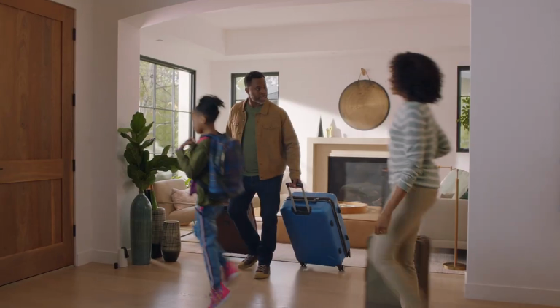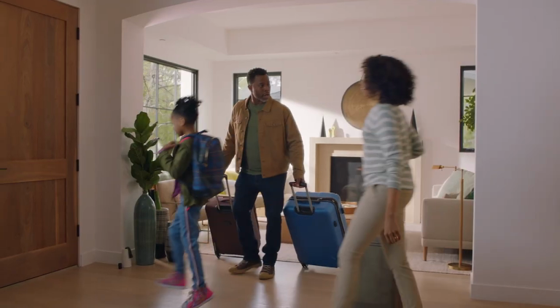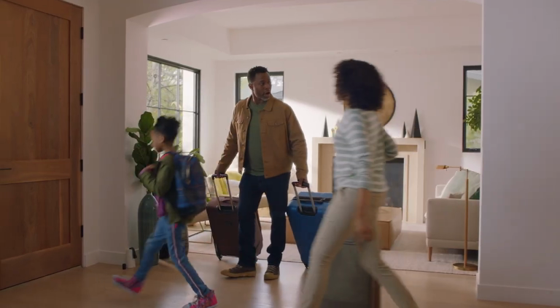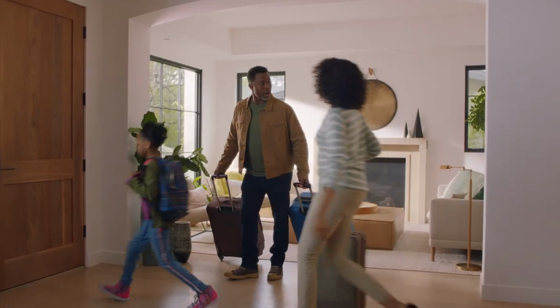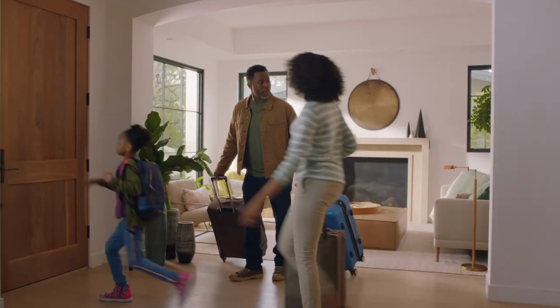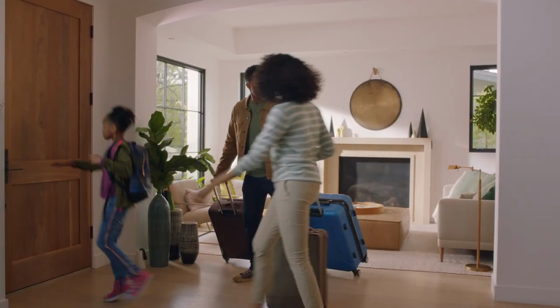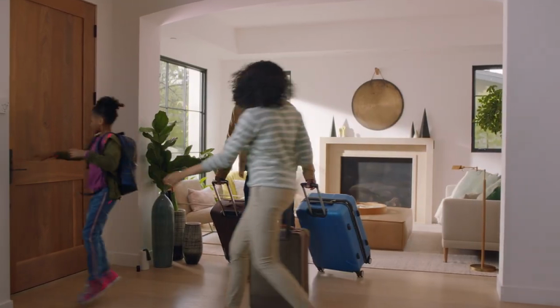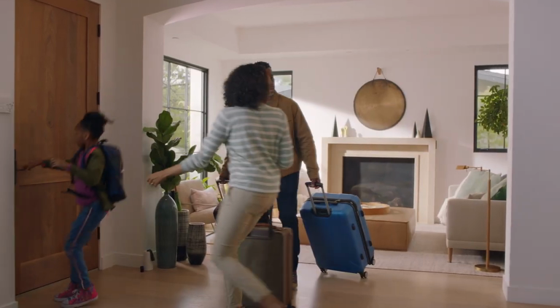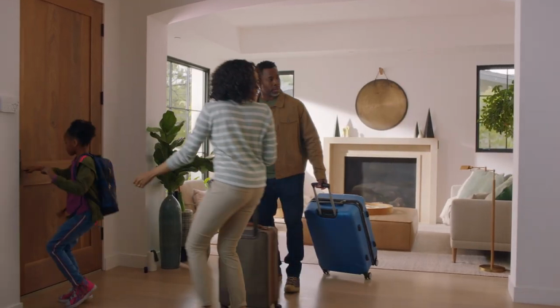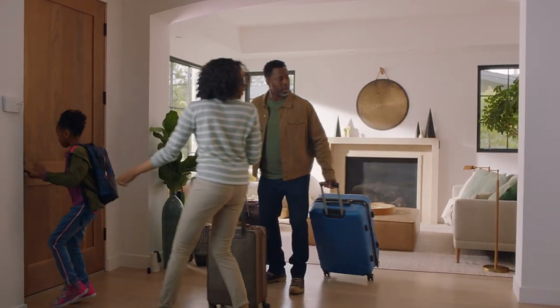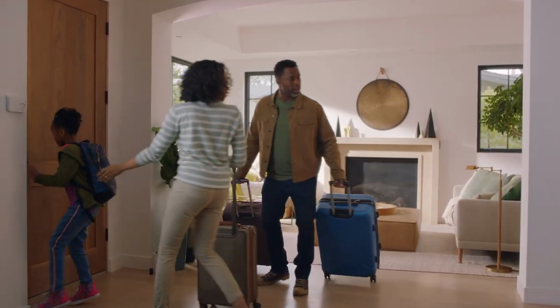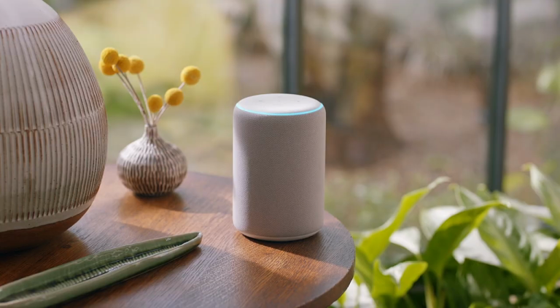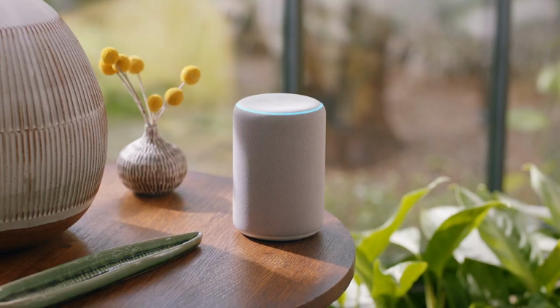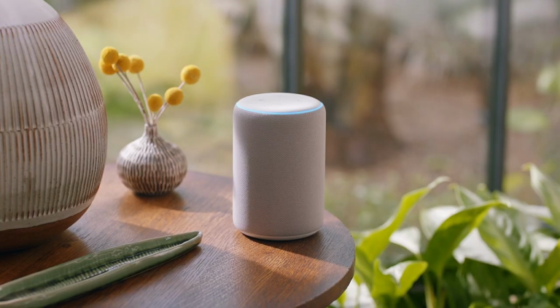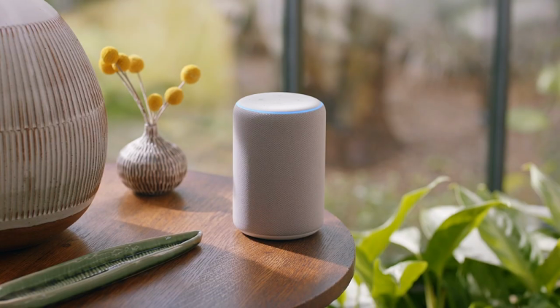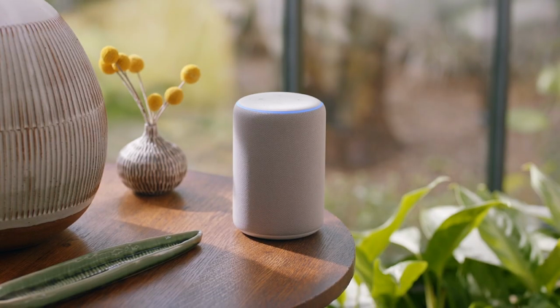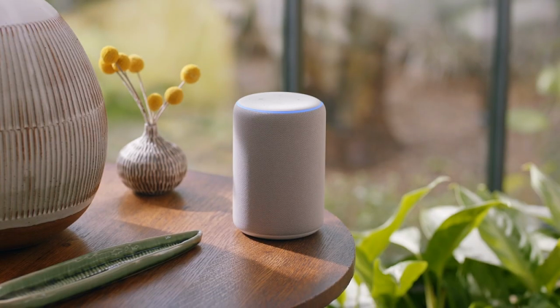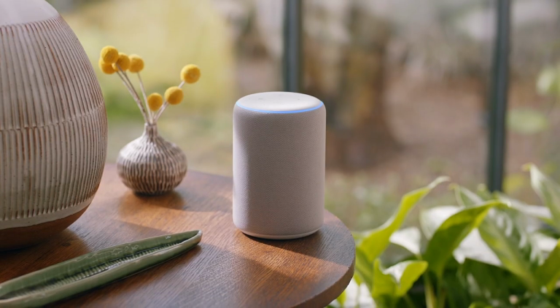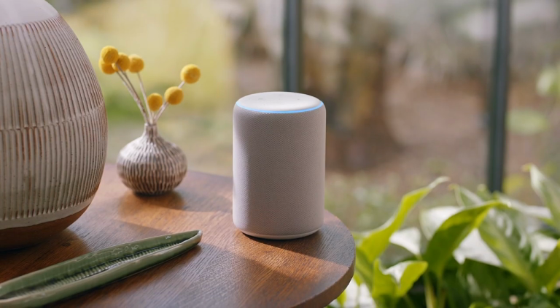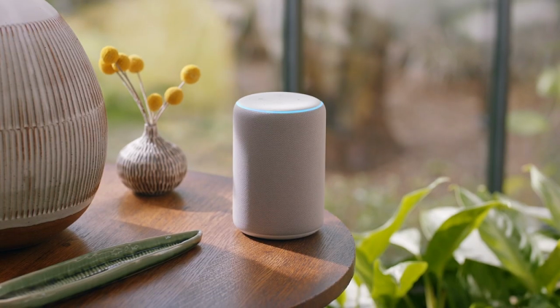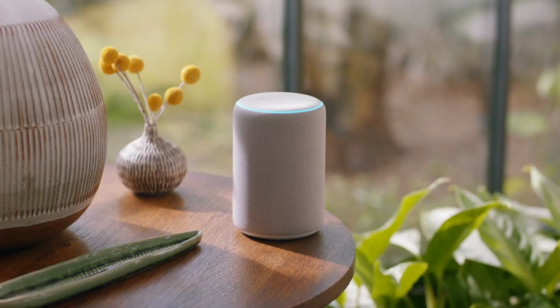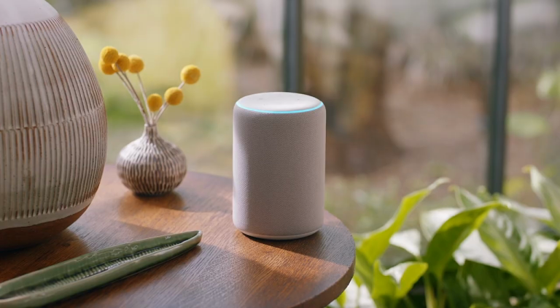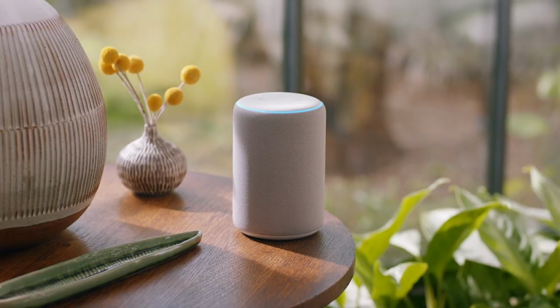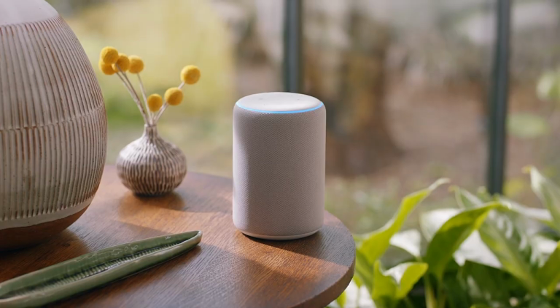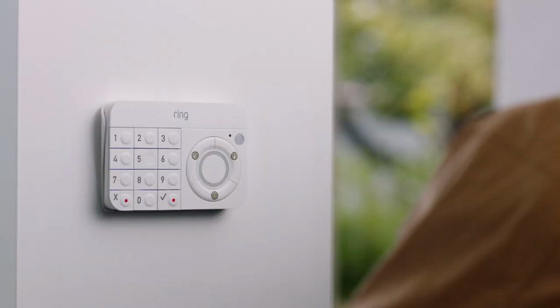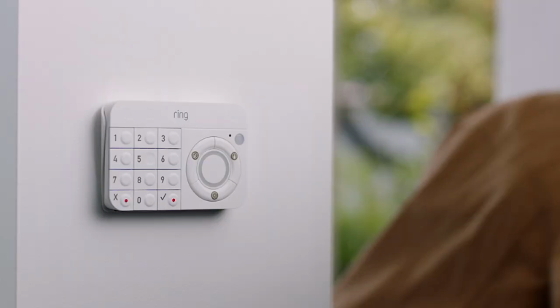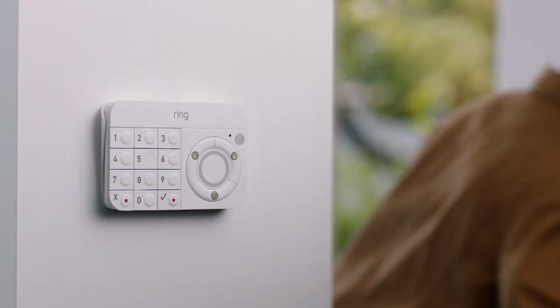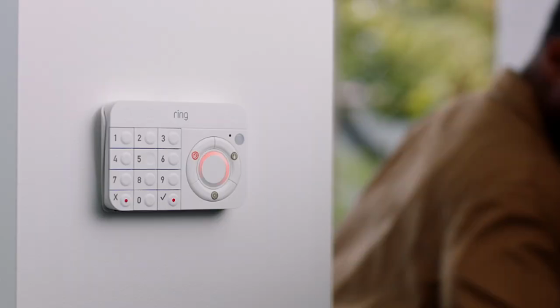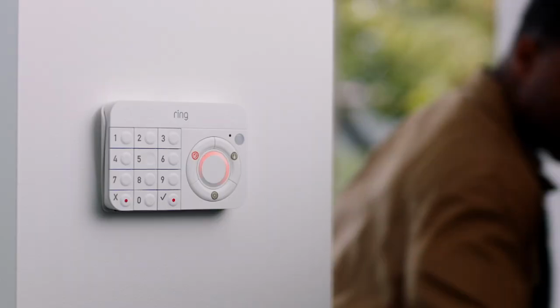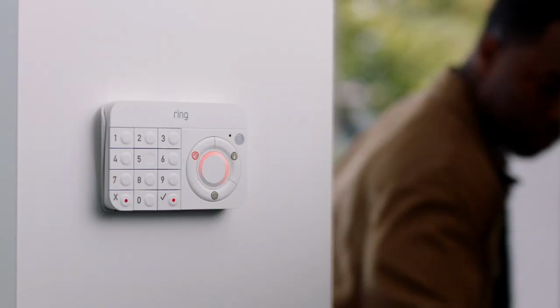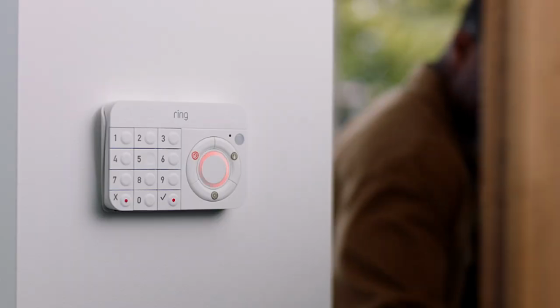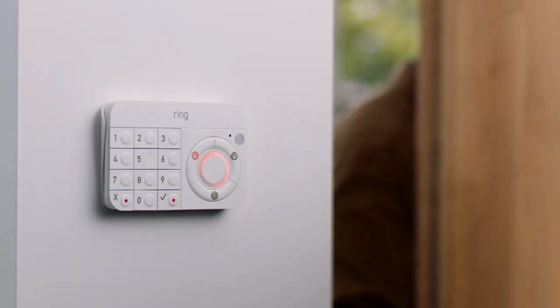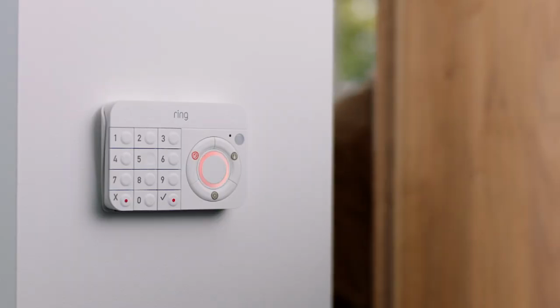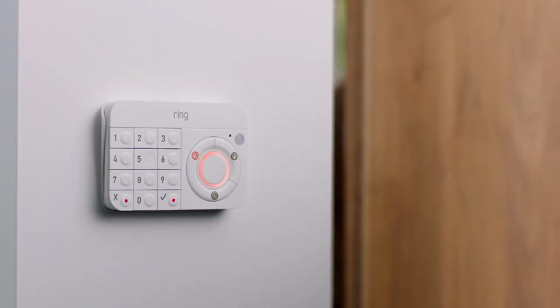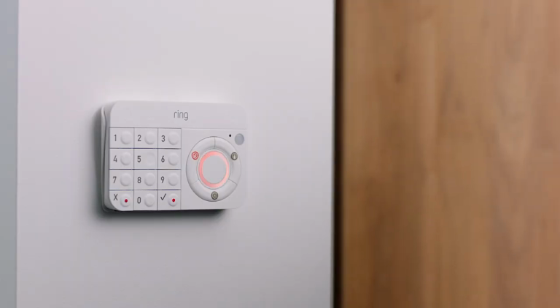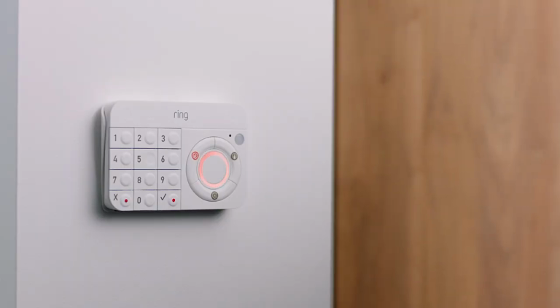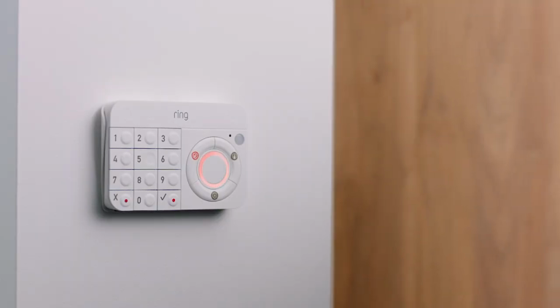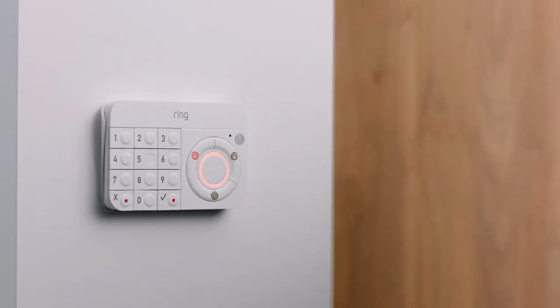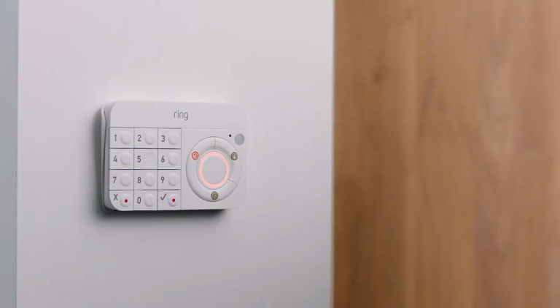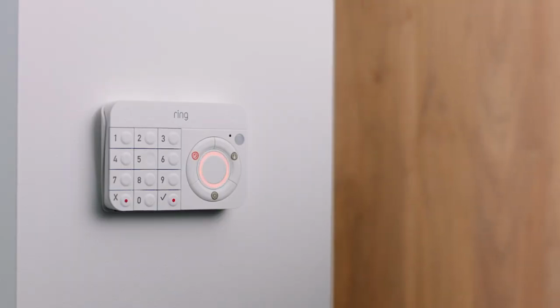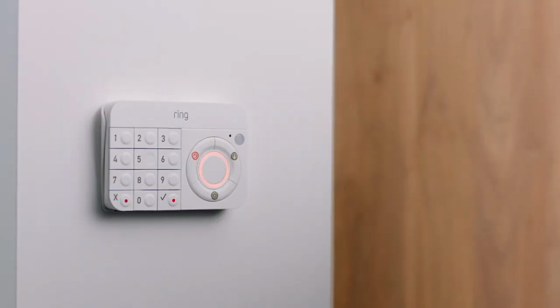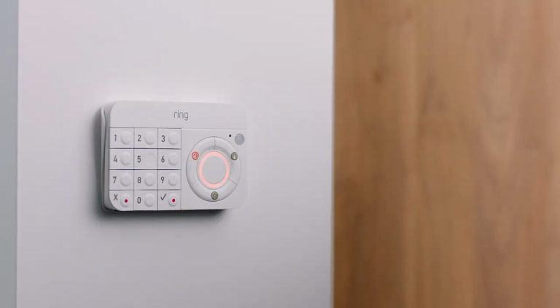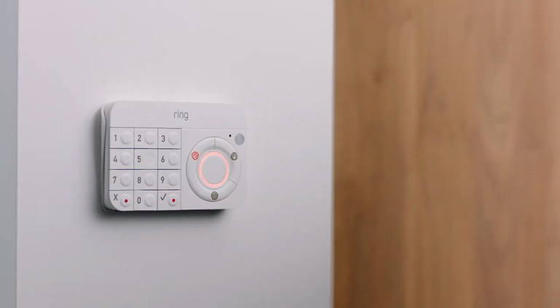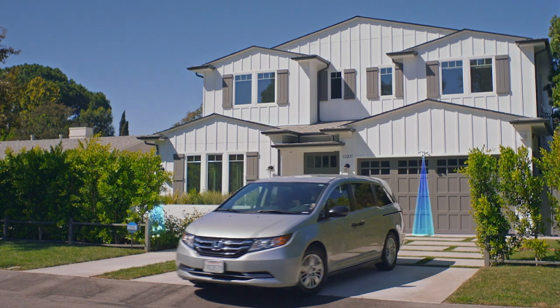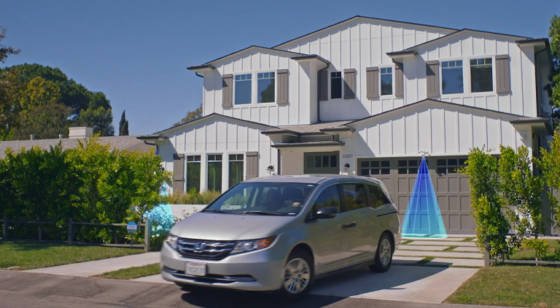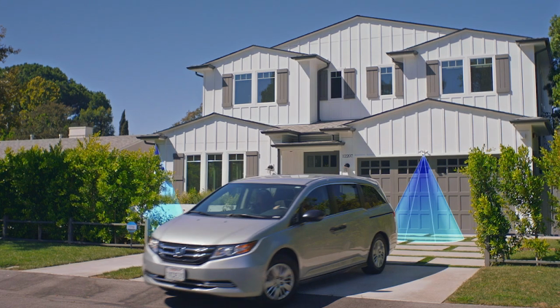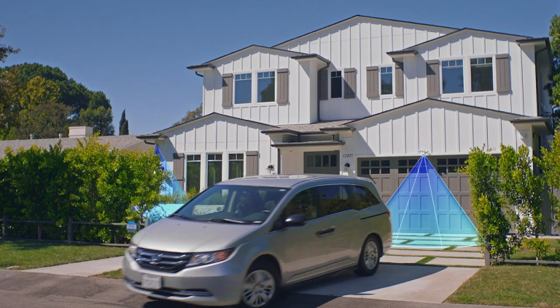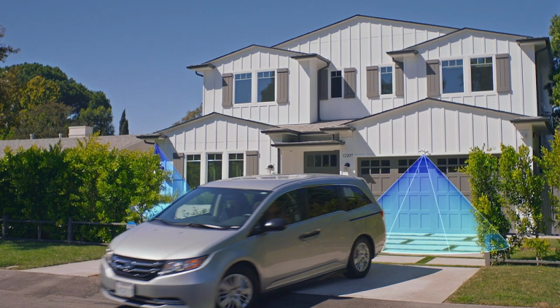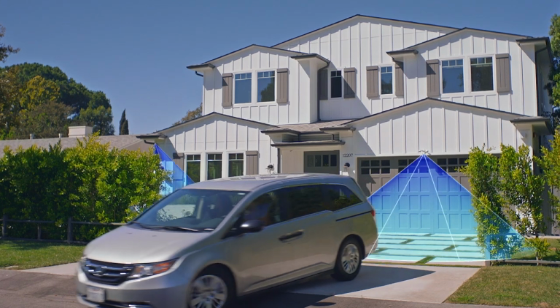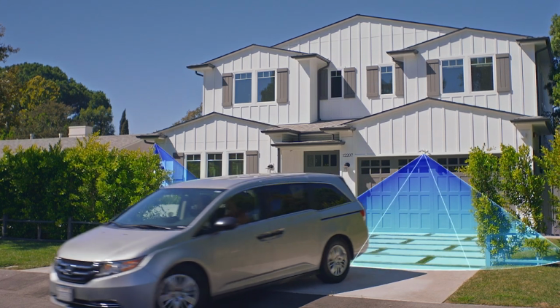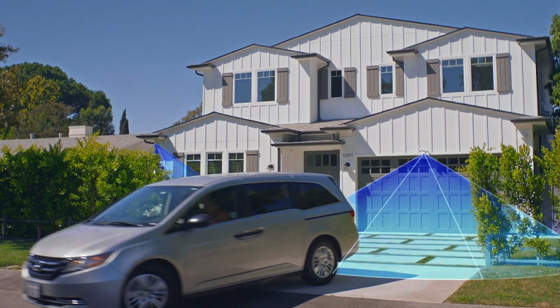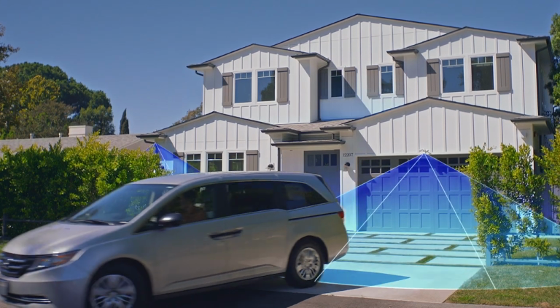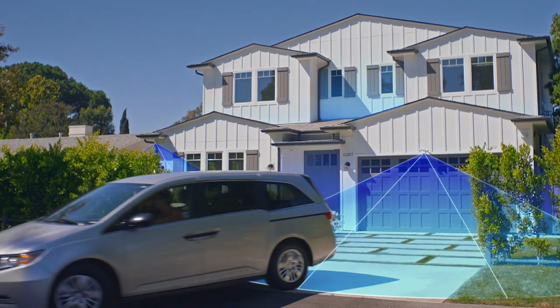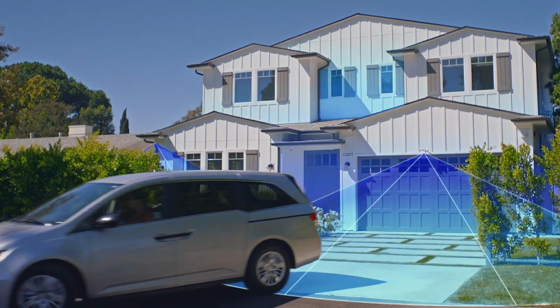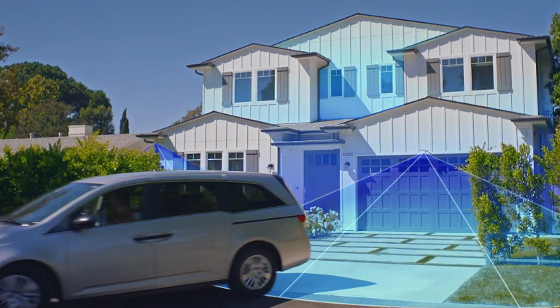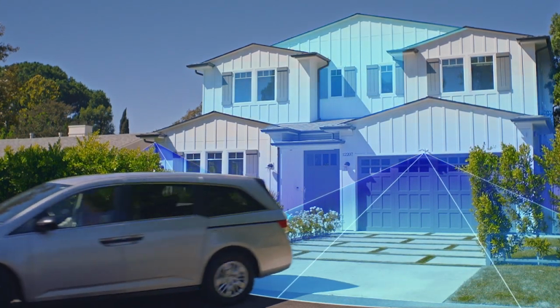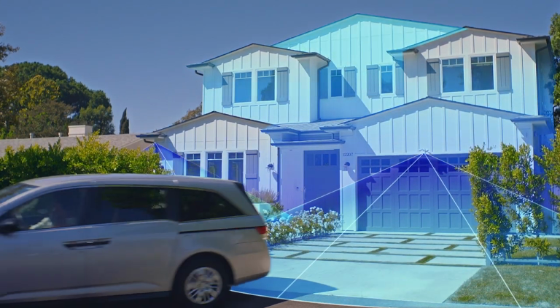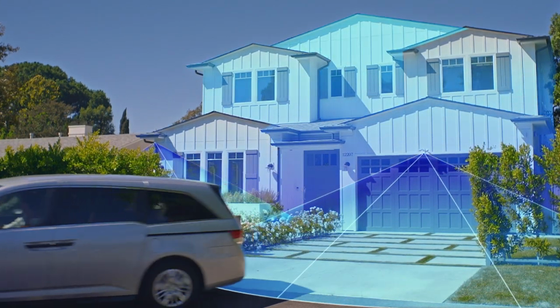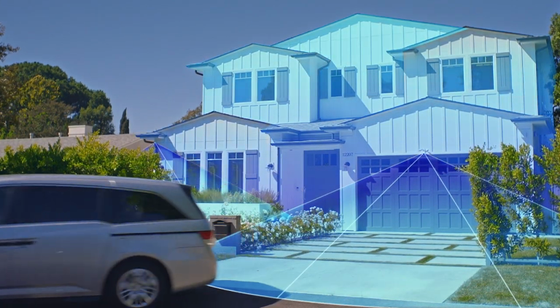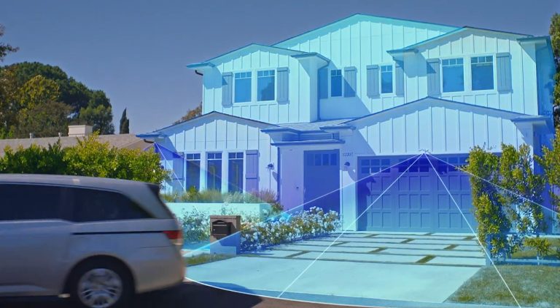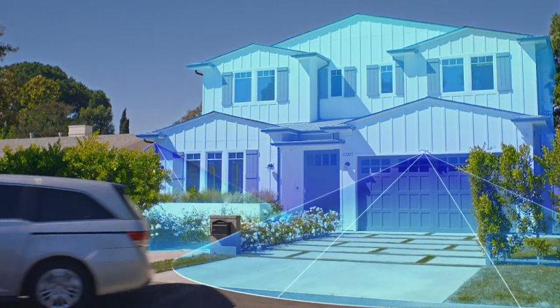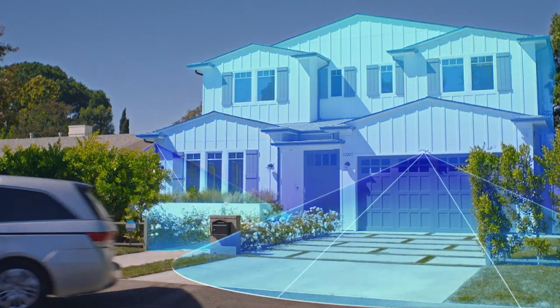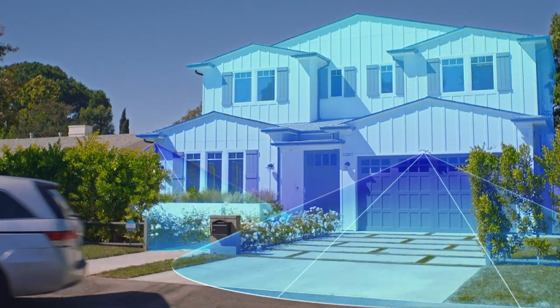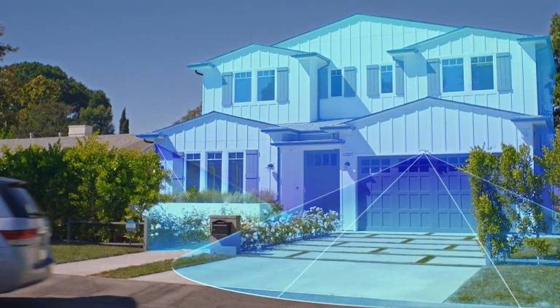Pair RingAlarm with select Alexa devices to arm and disarm hands-free. RingAlarm is home security on your terms.